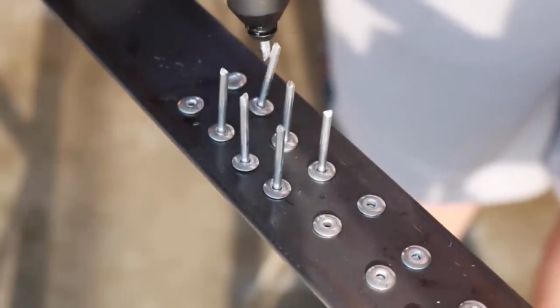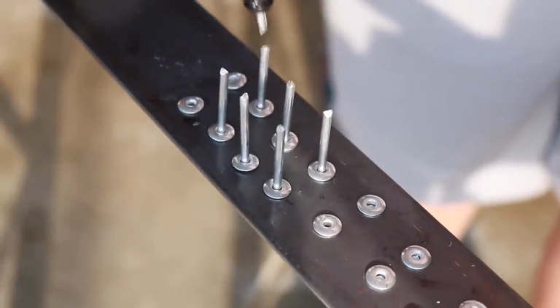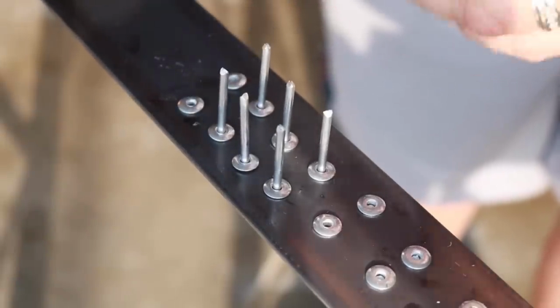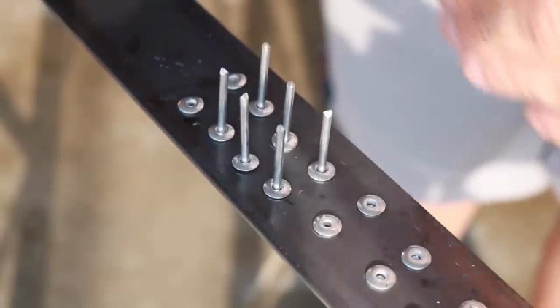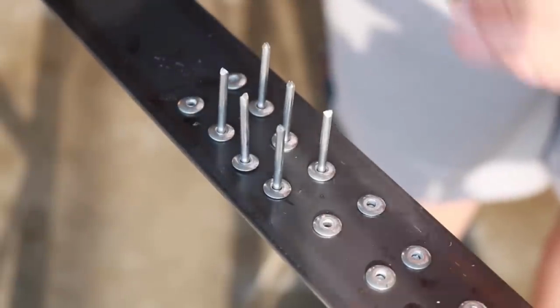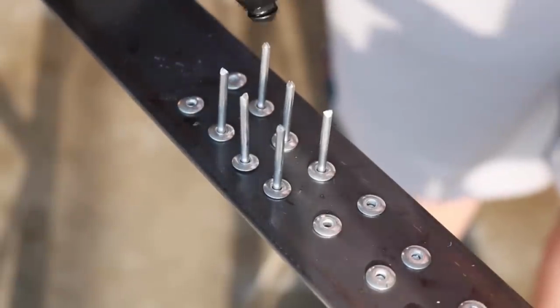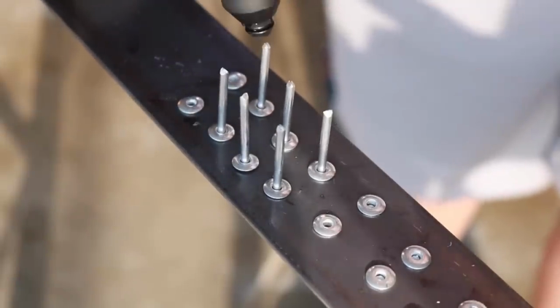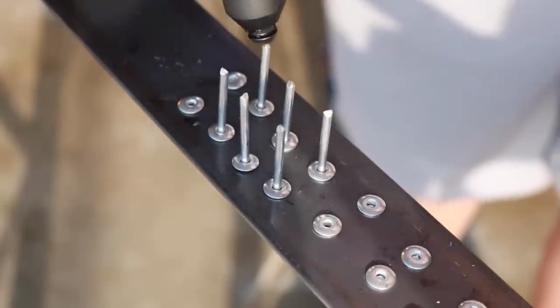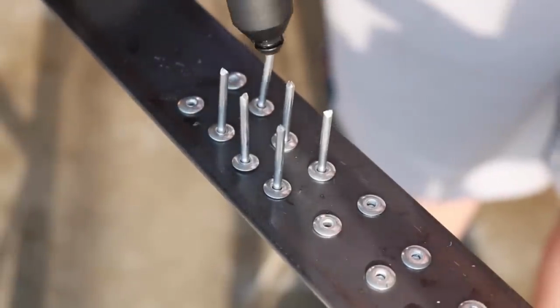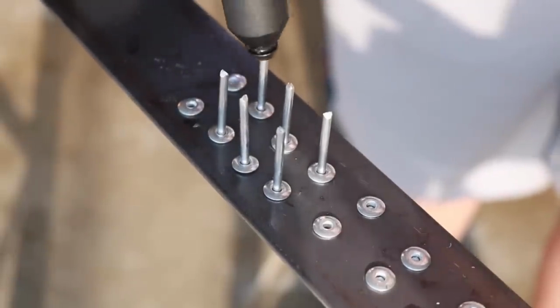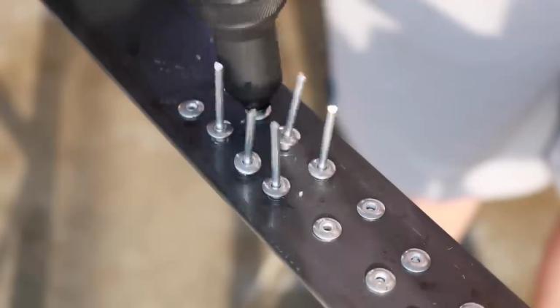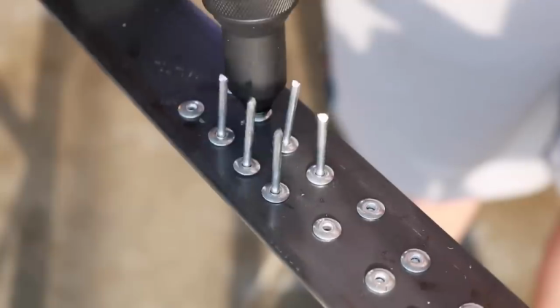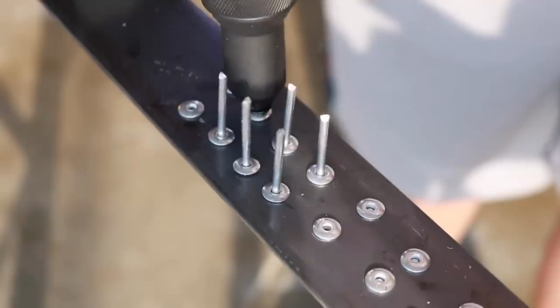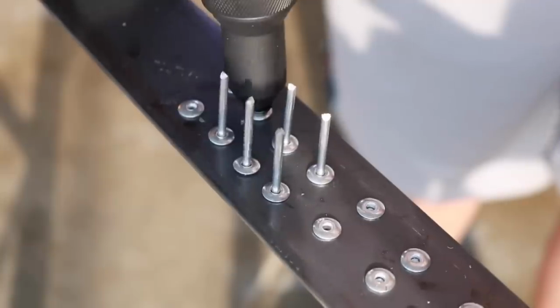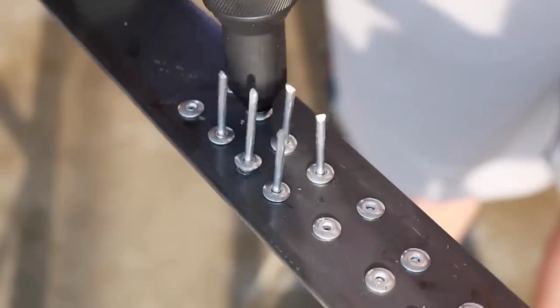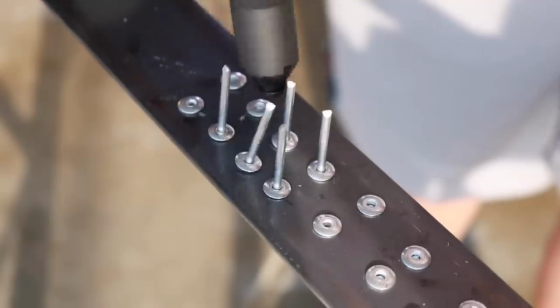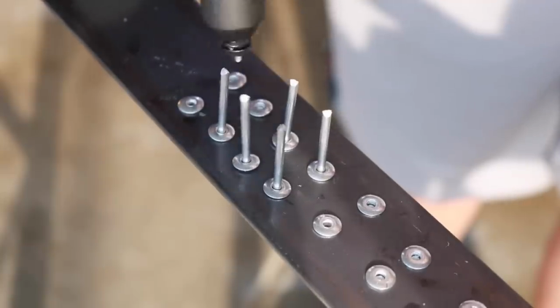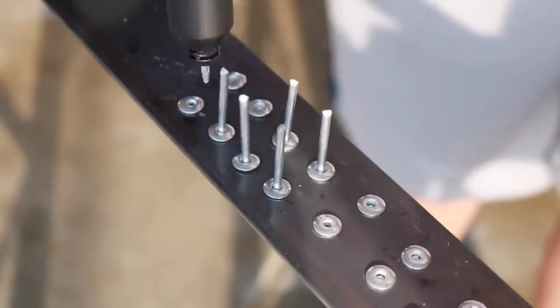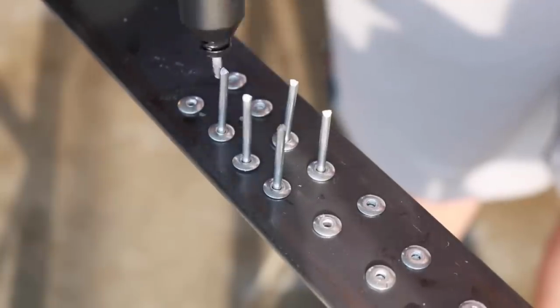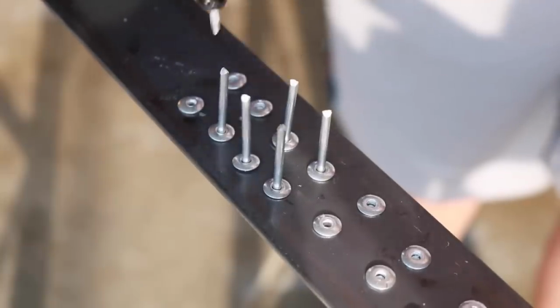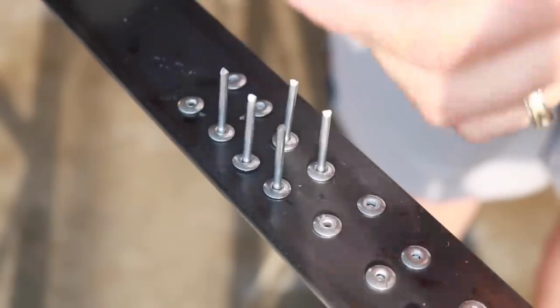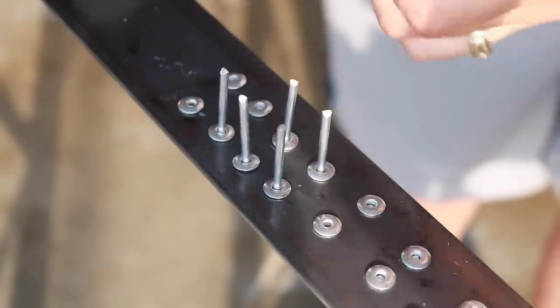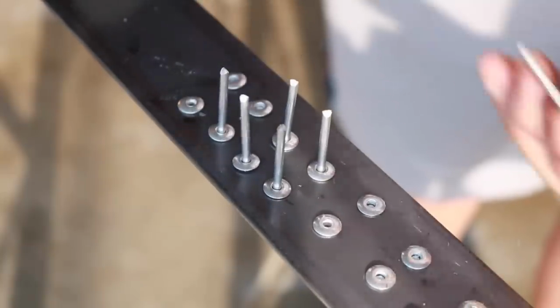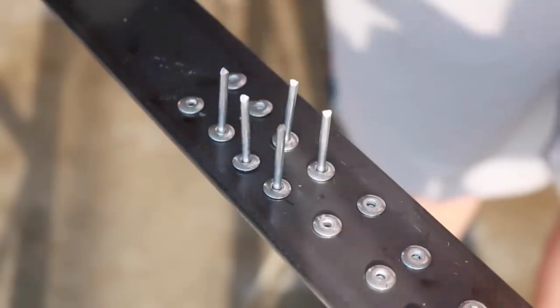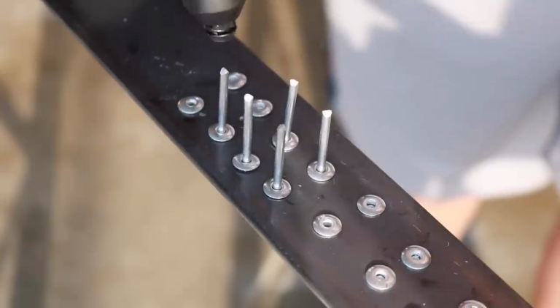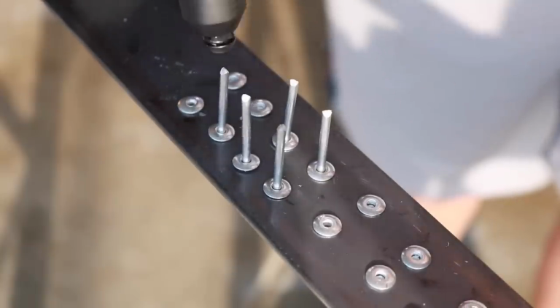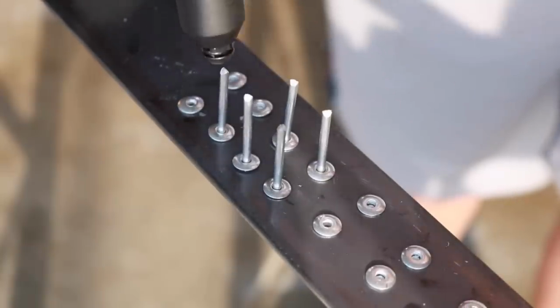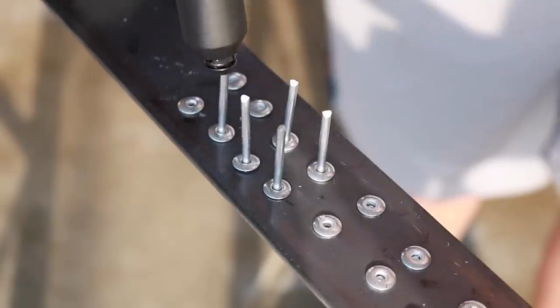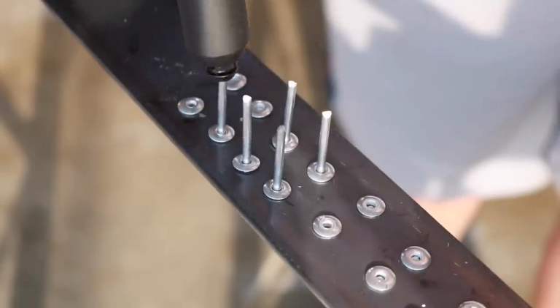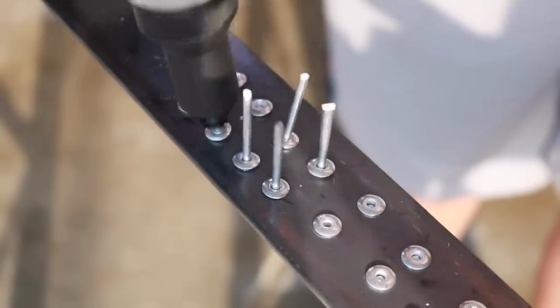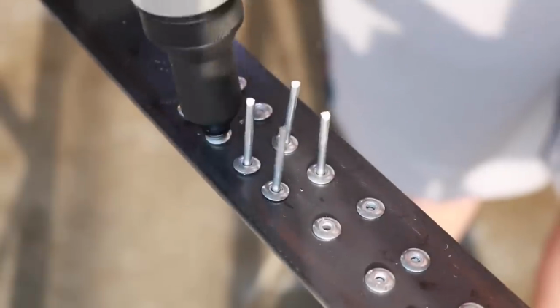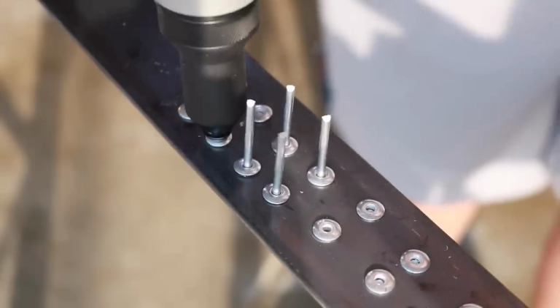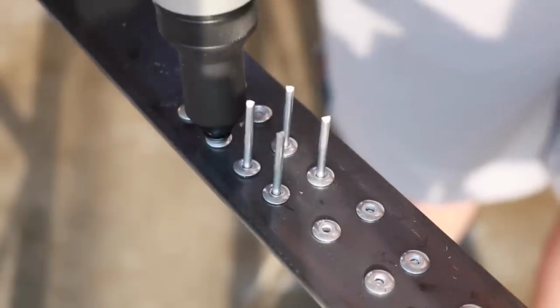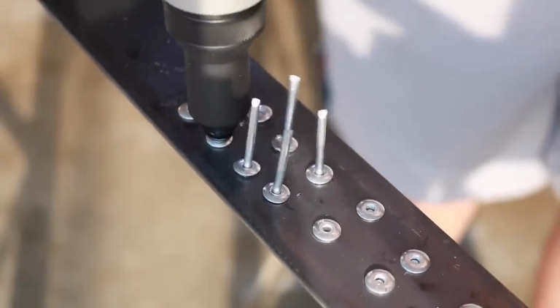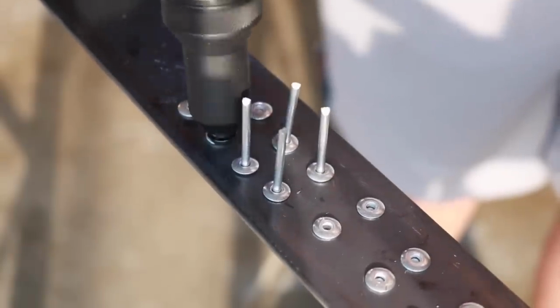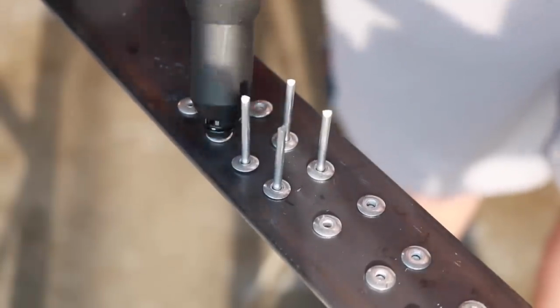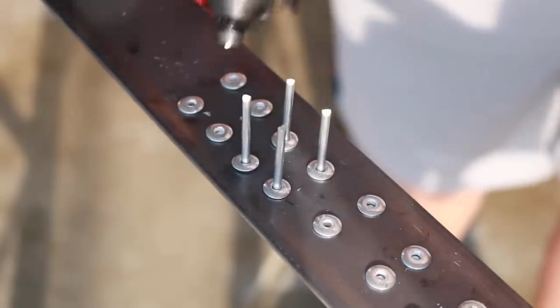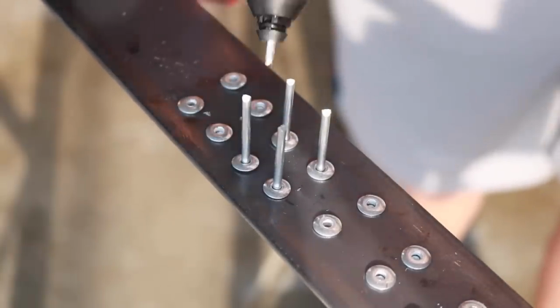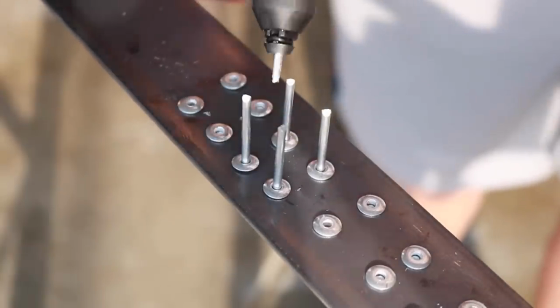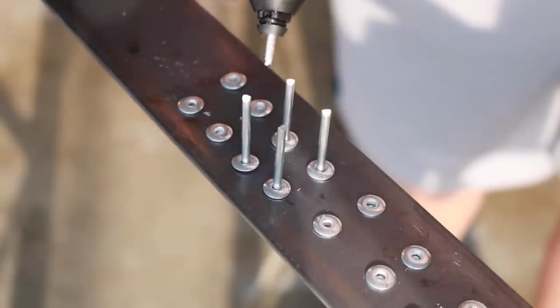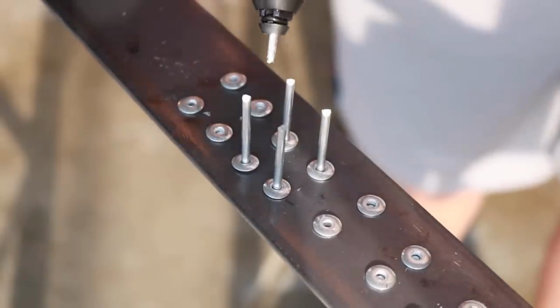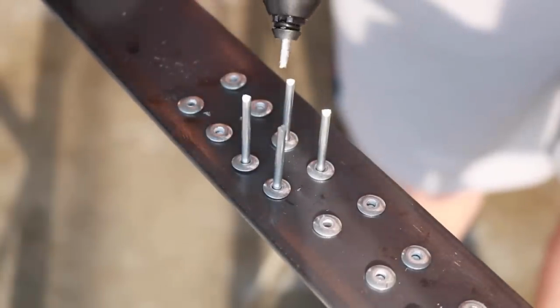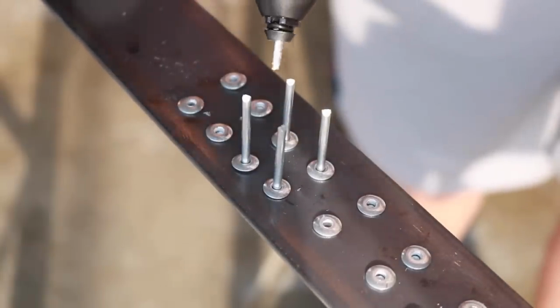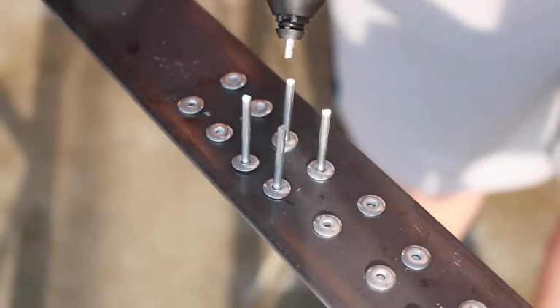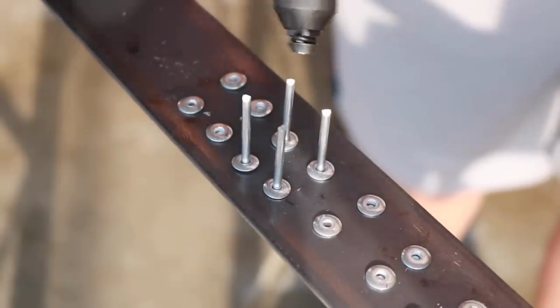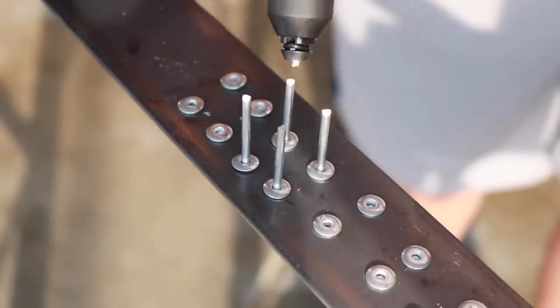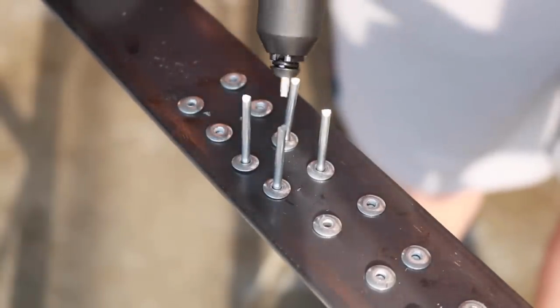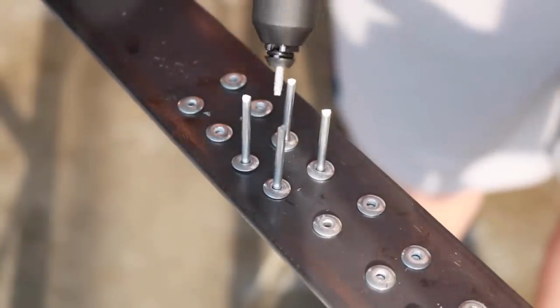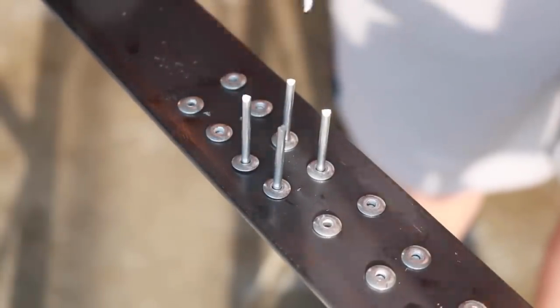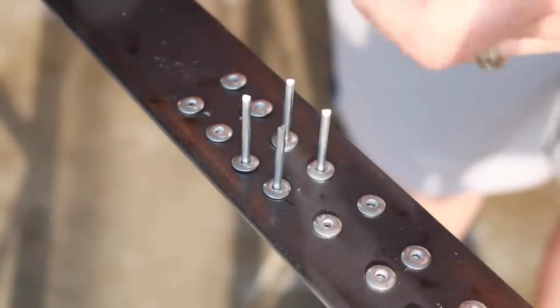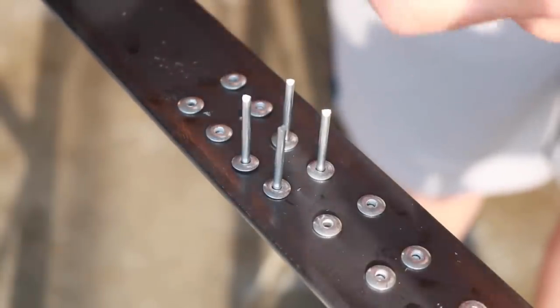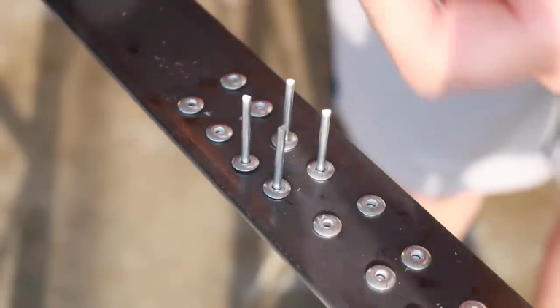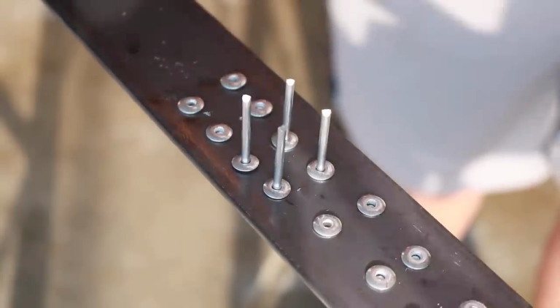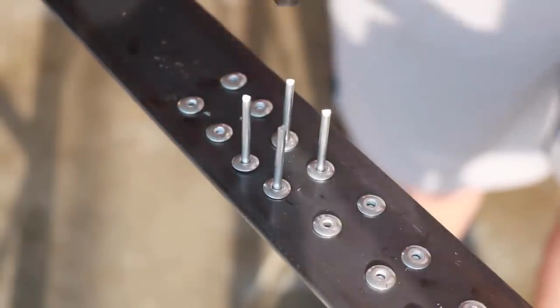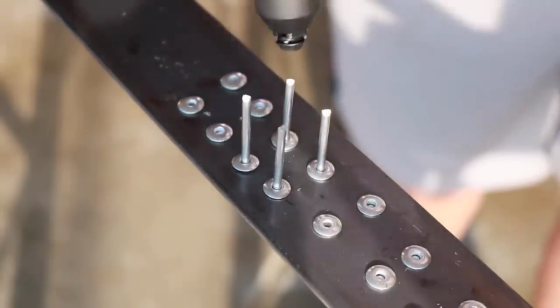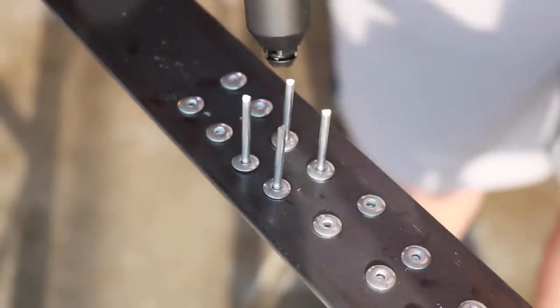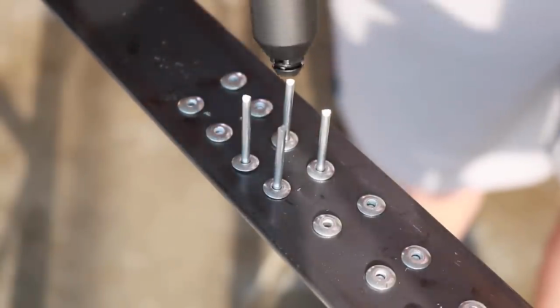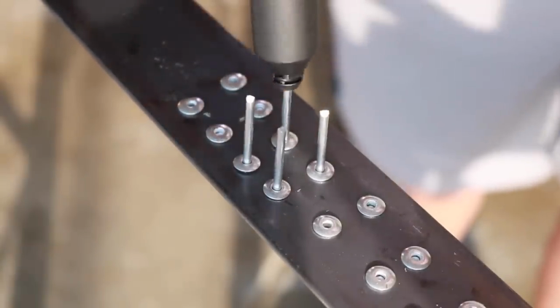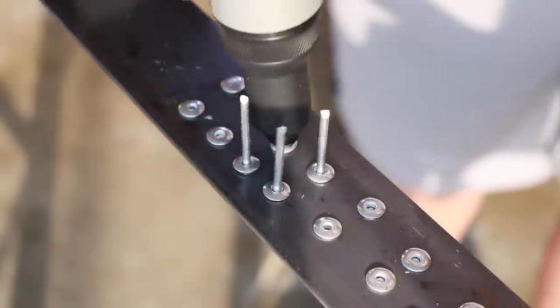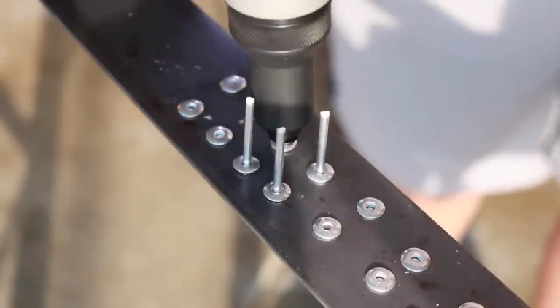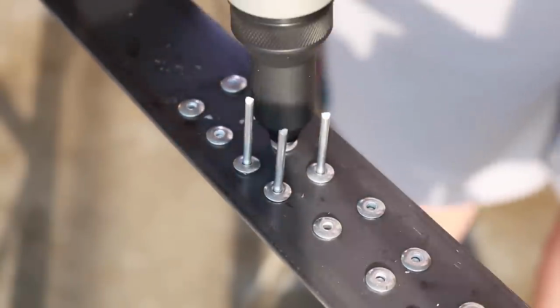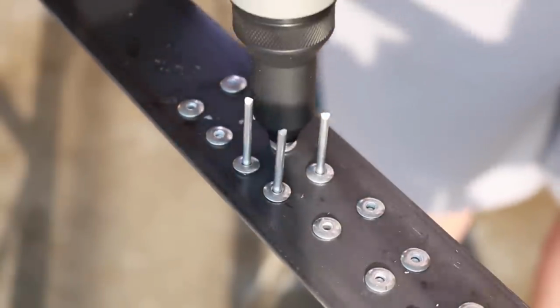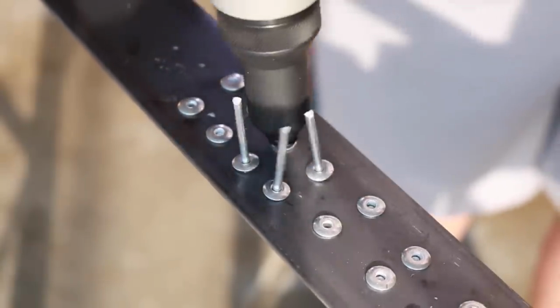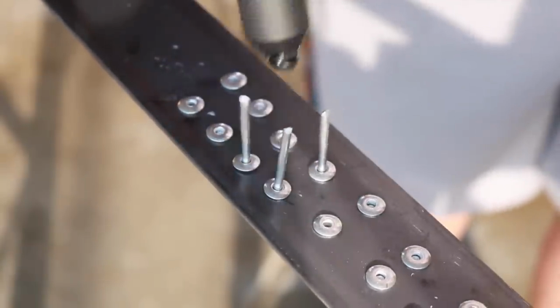The one thing I've noticed is that when you're working in the downward position, the rivet stems do want to come back out due to gravity.